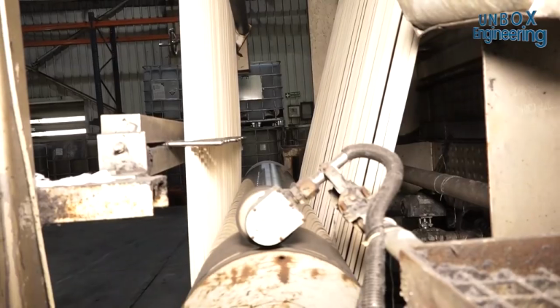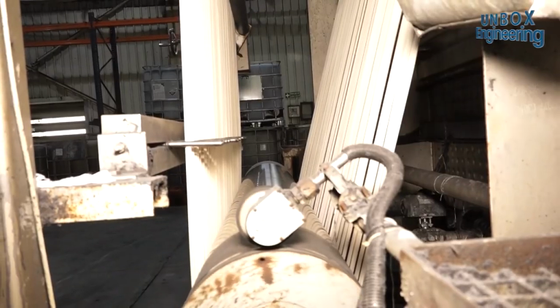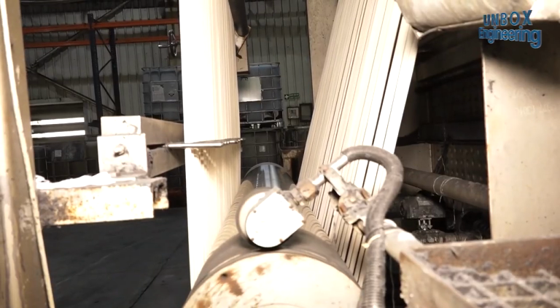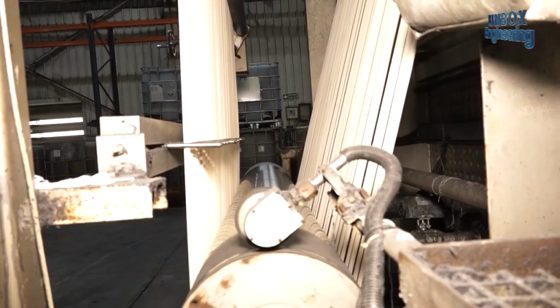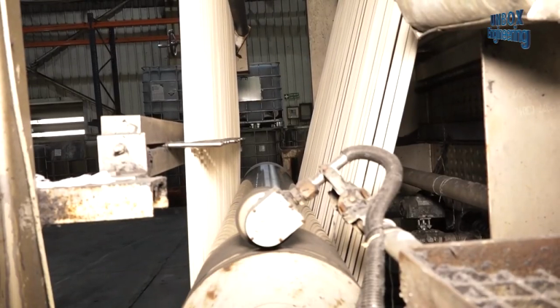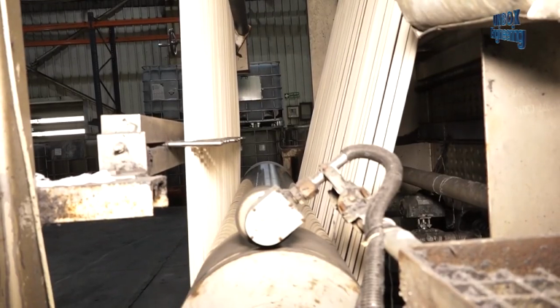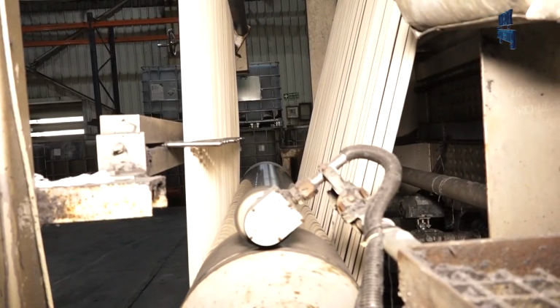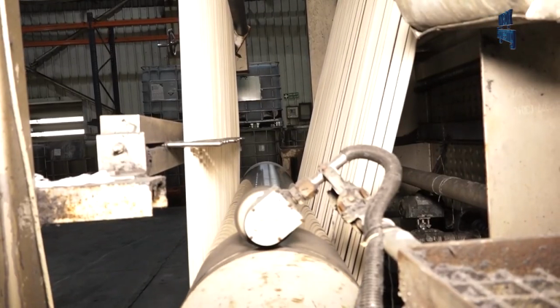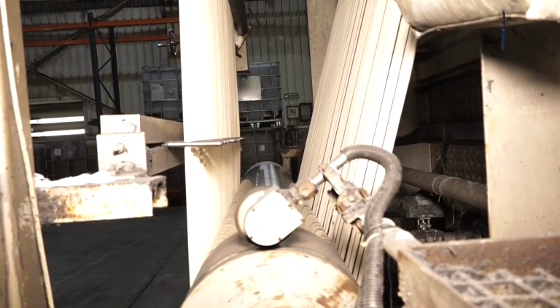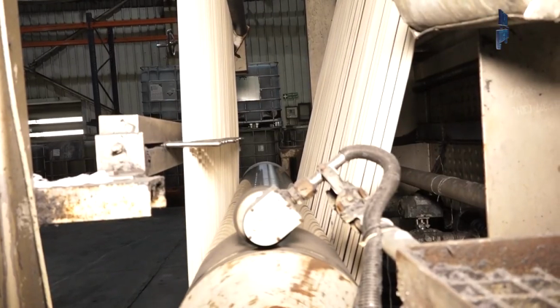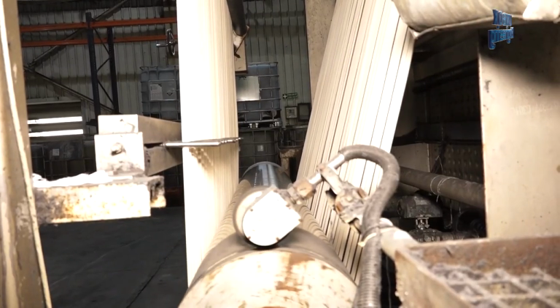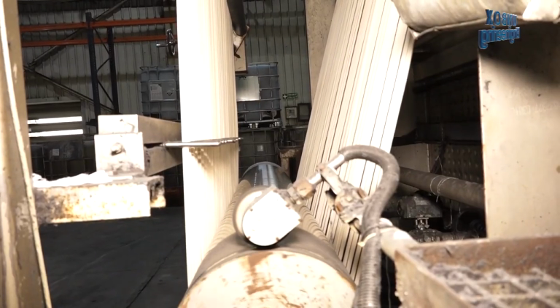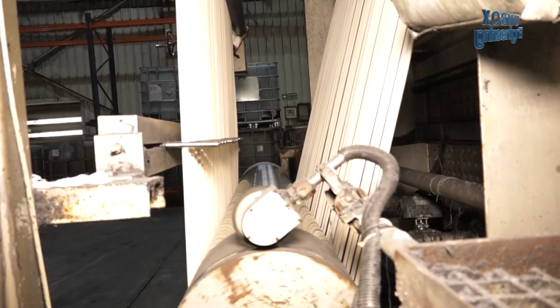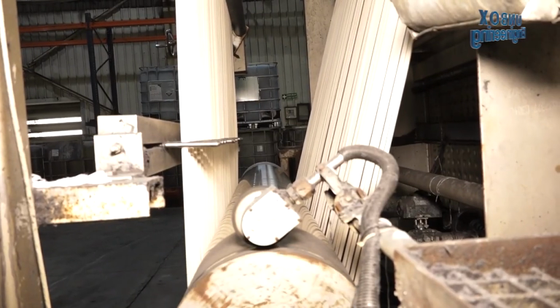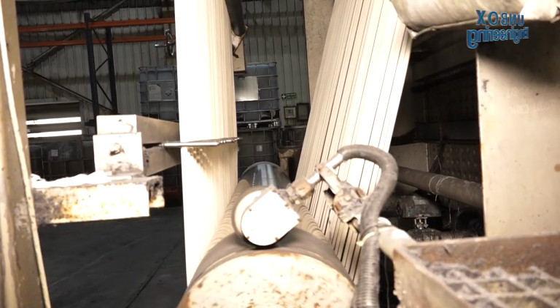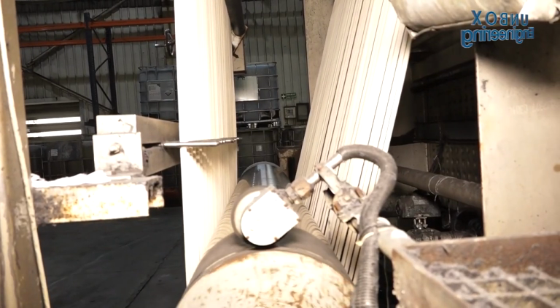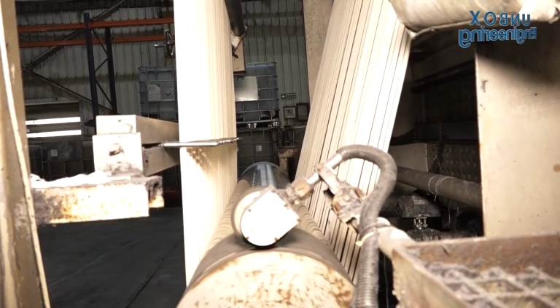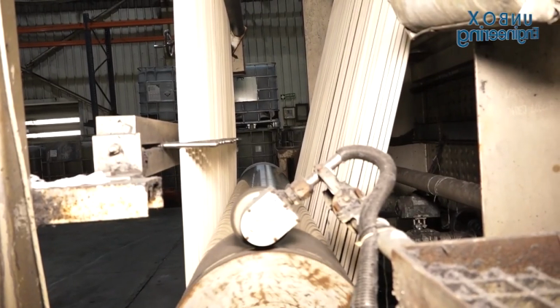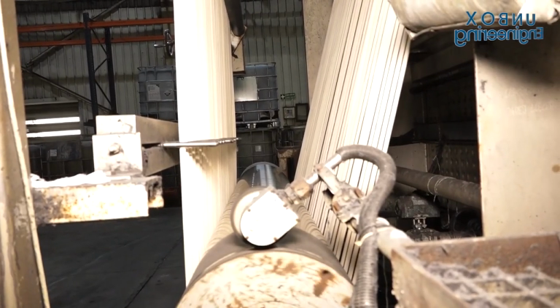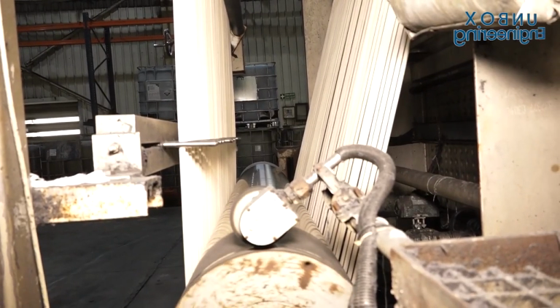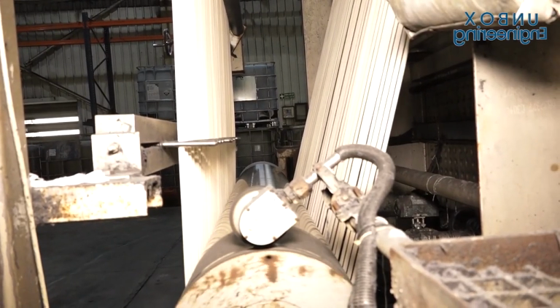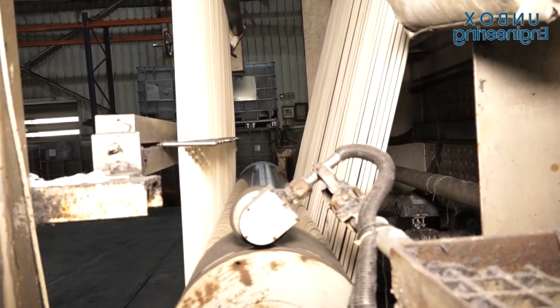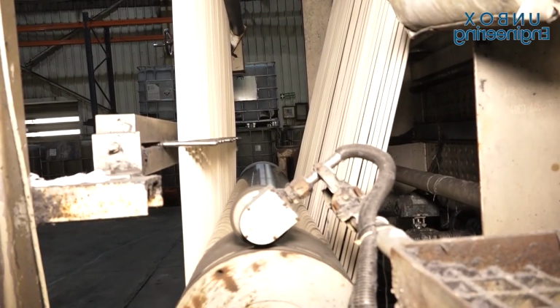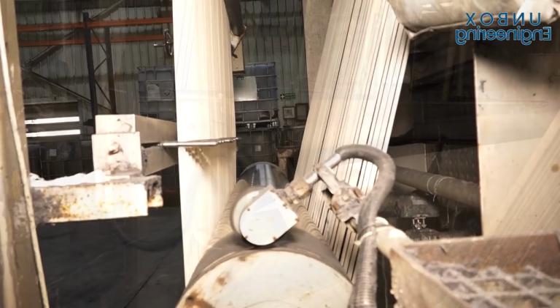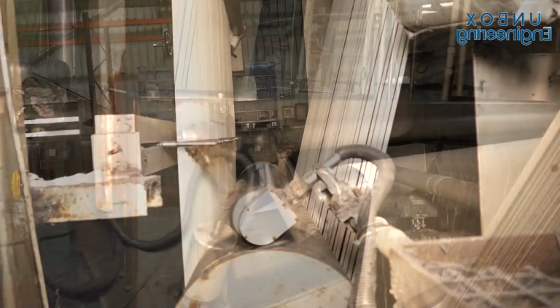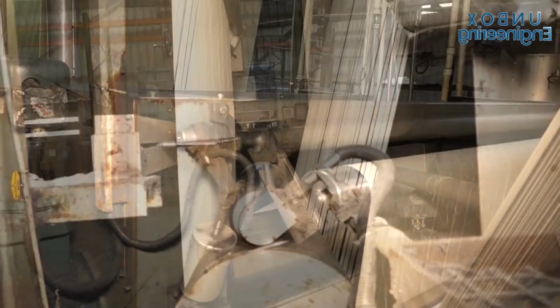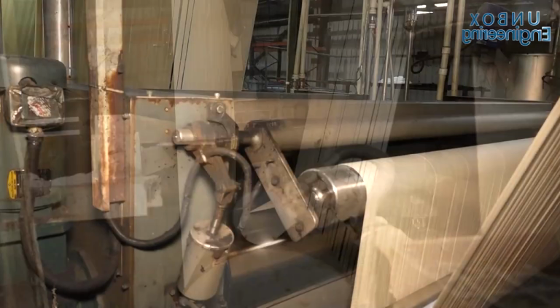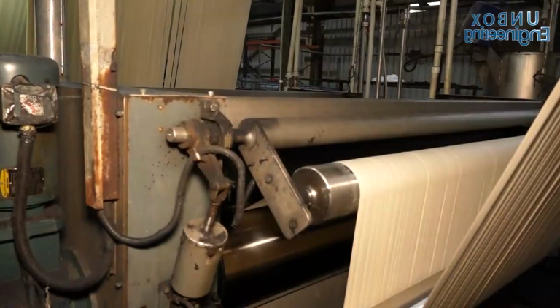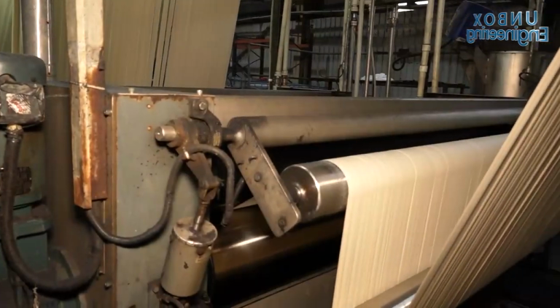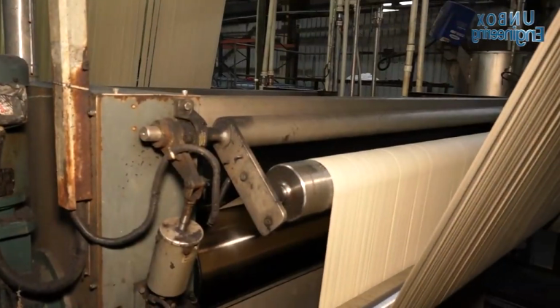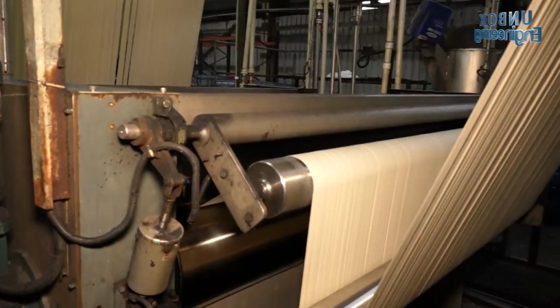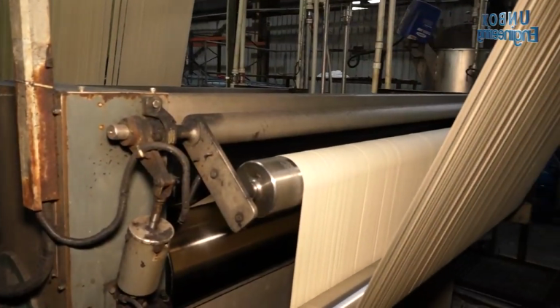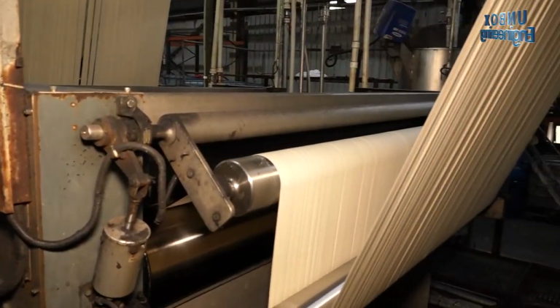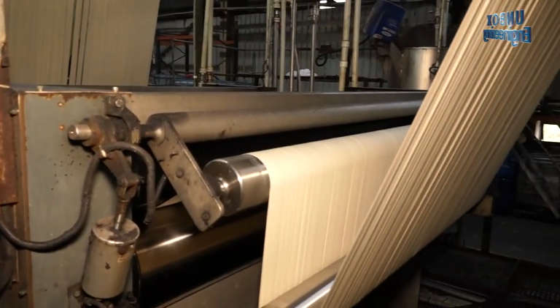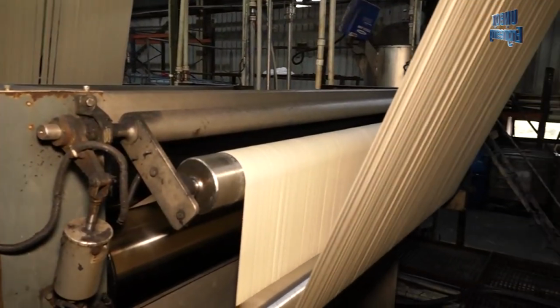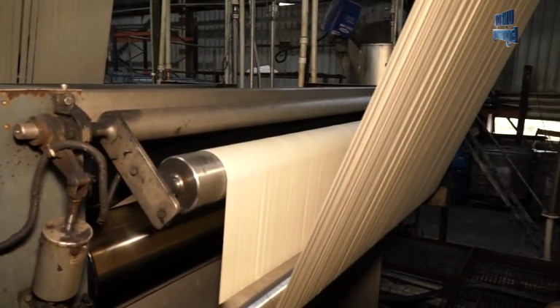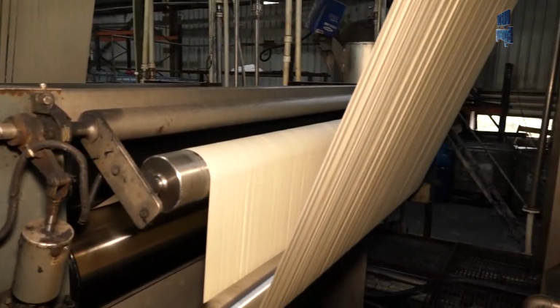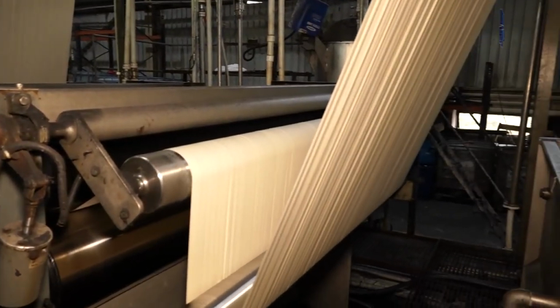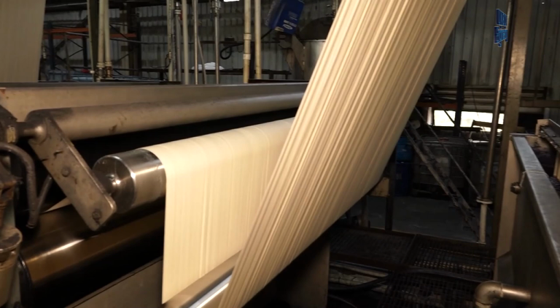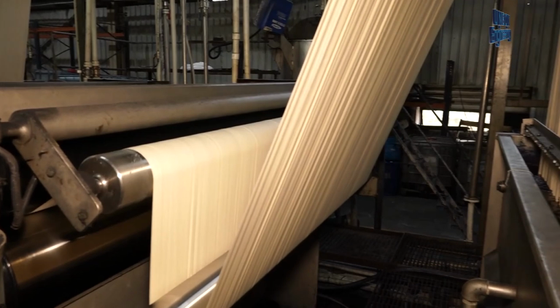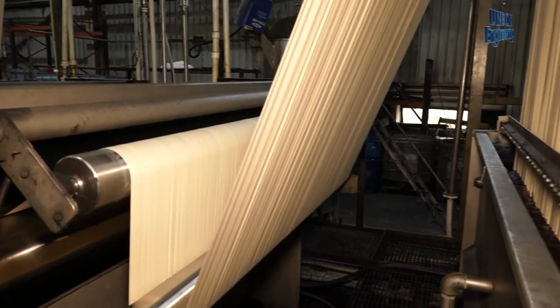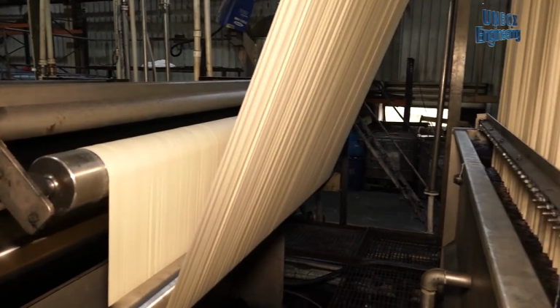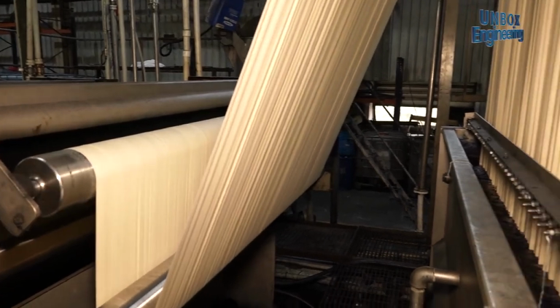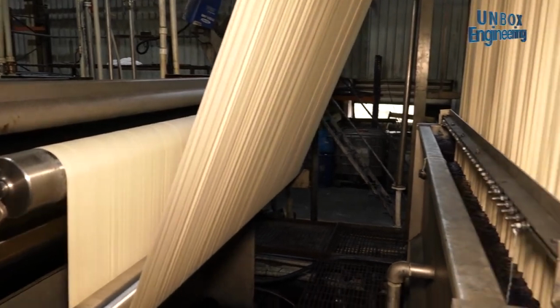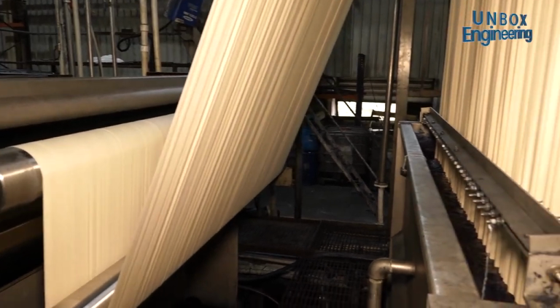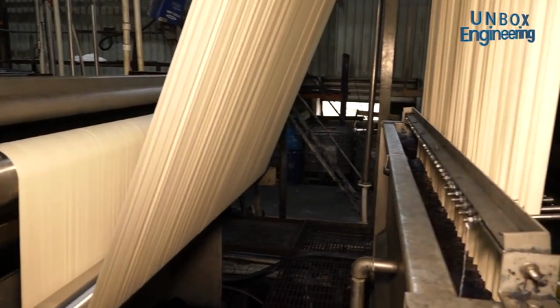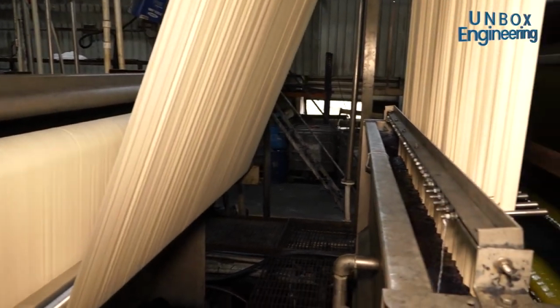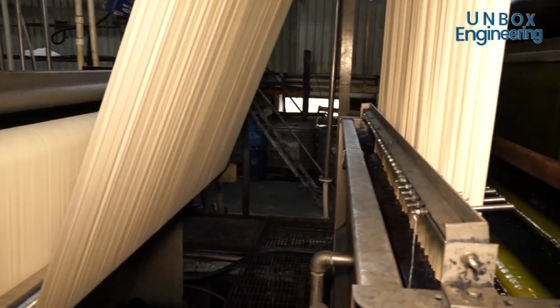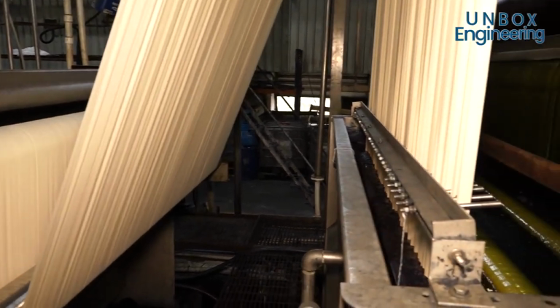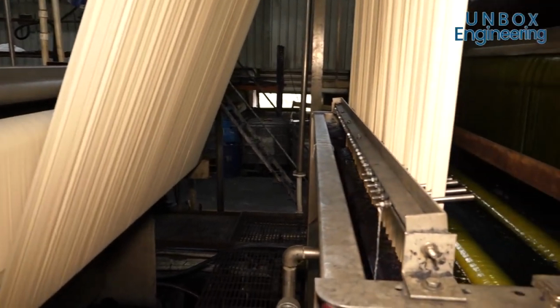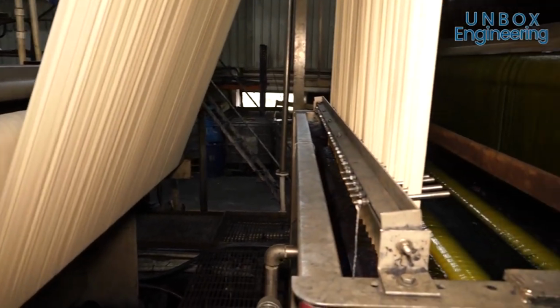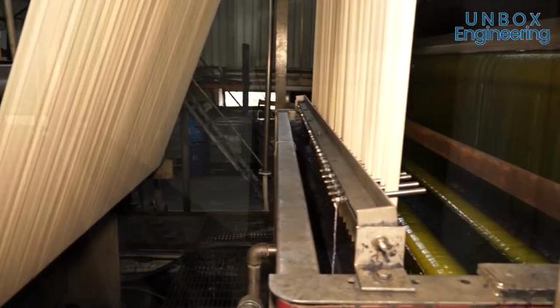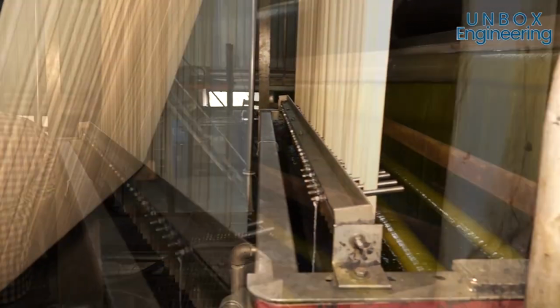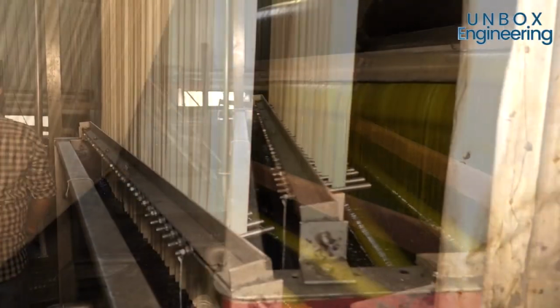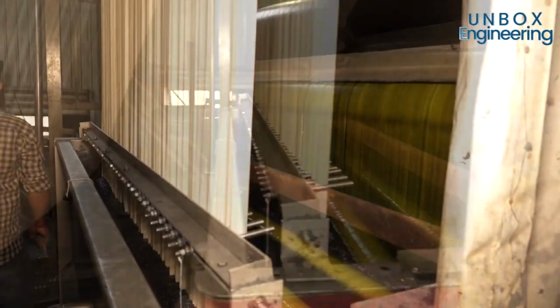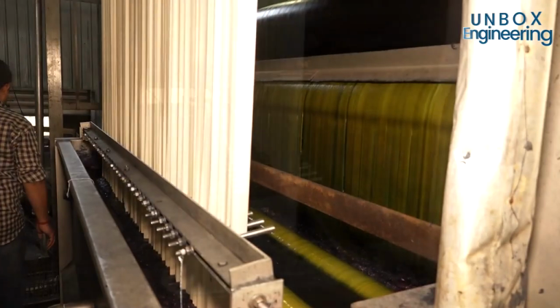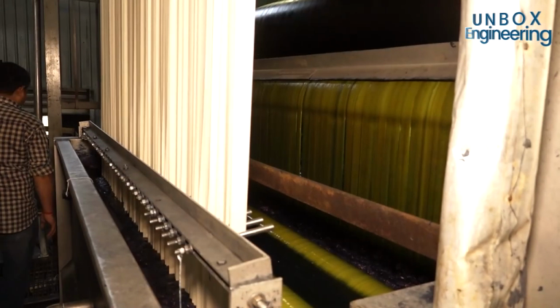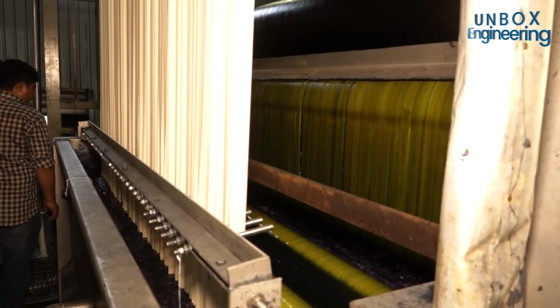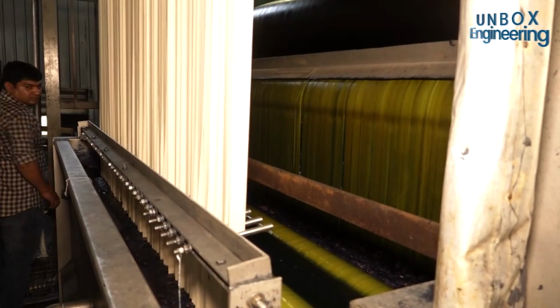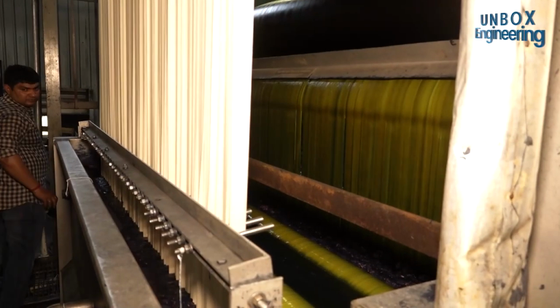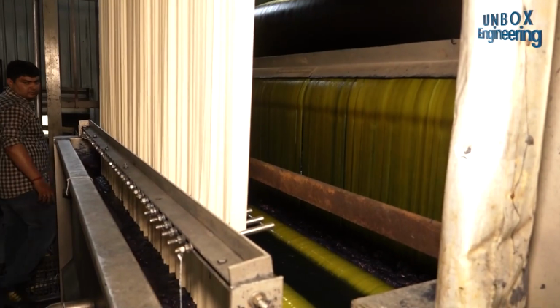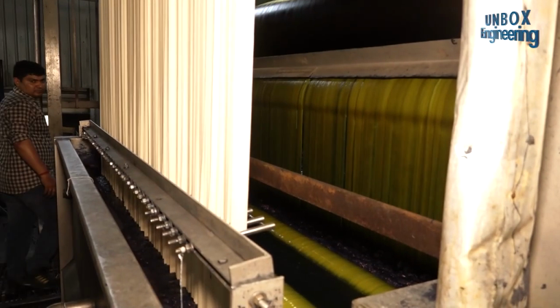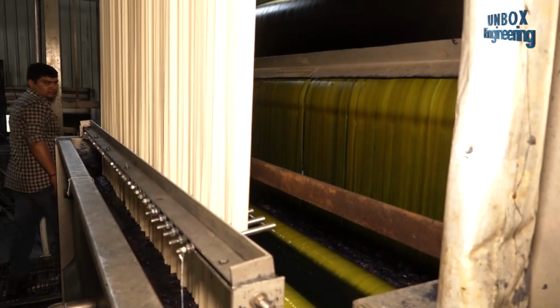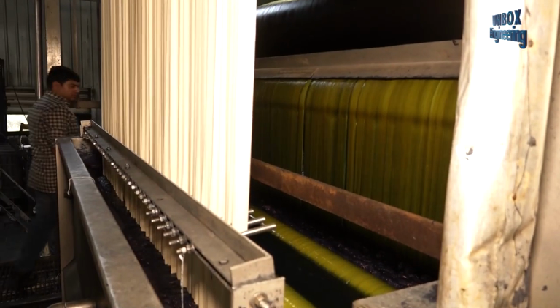At this stage, the threads are cleaned to remove impurities such as oil, wax, and anything else.